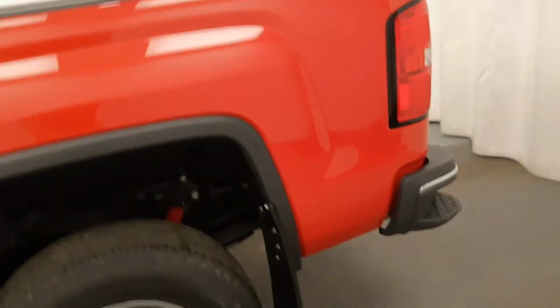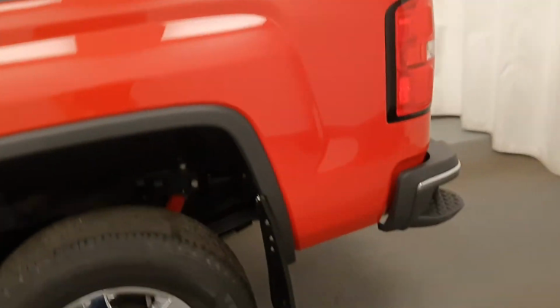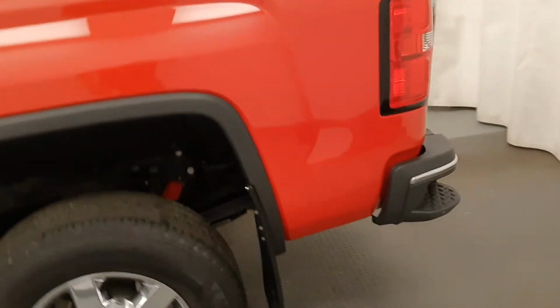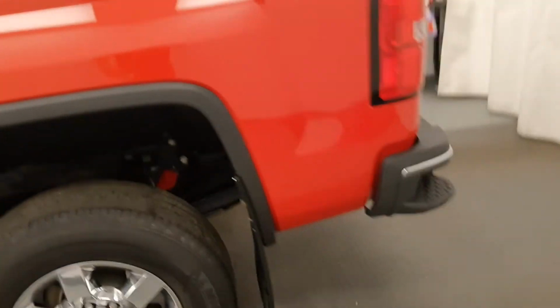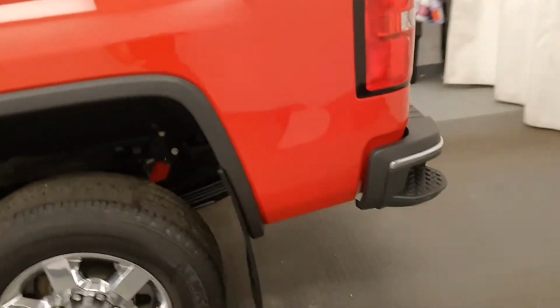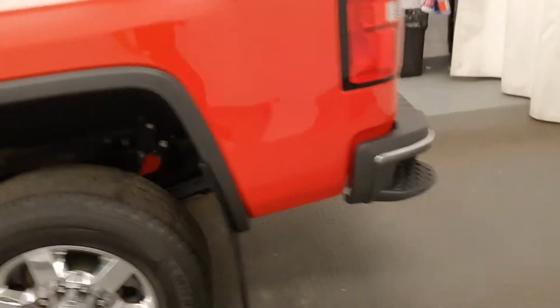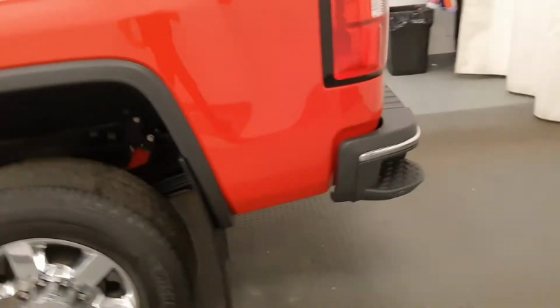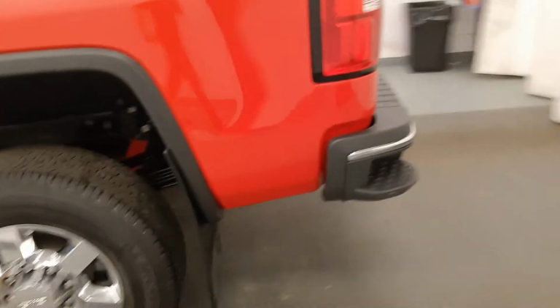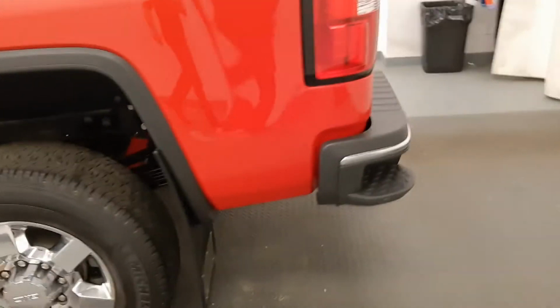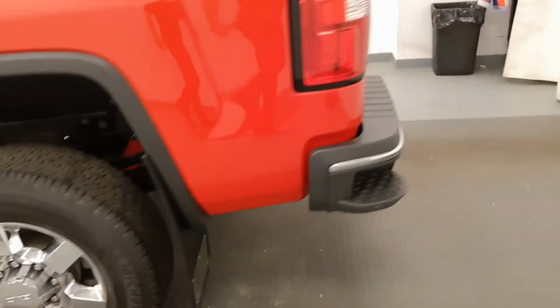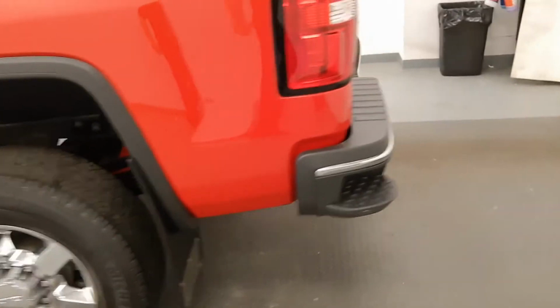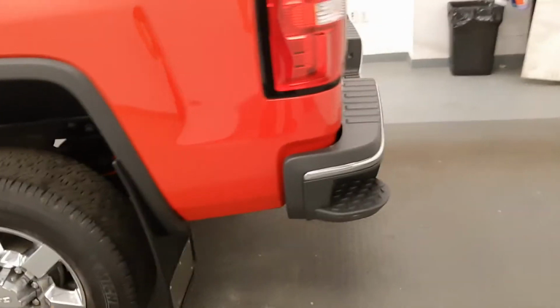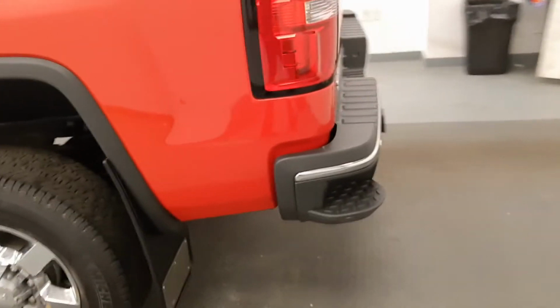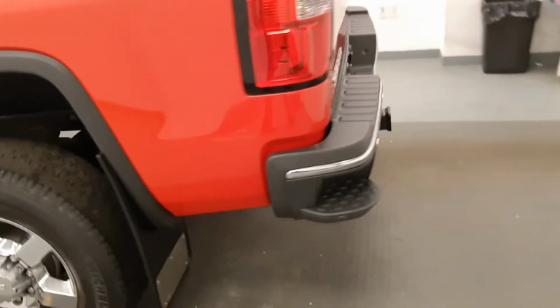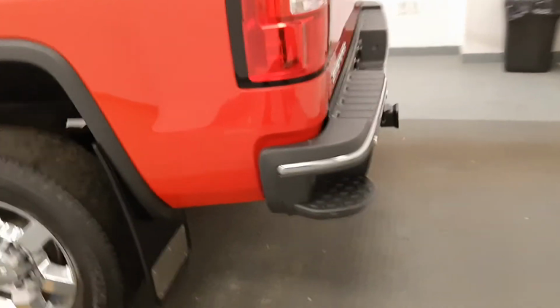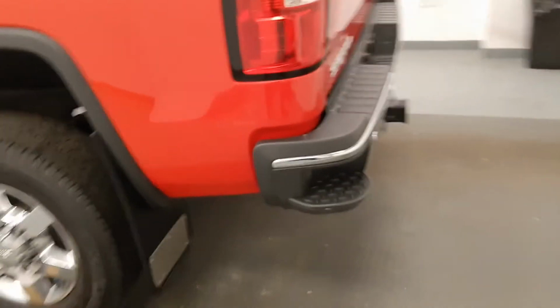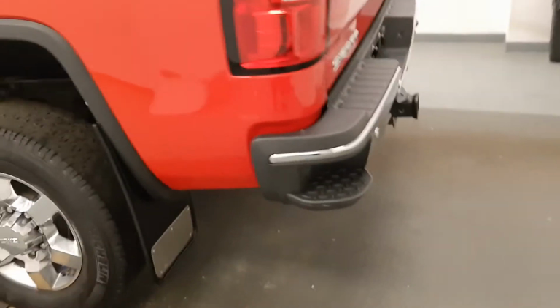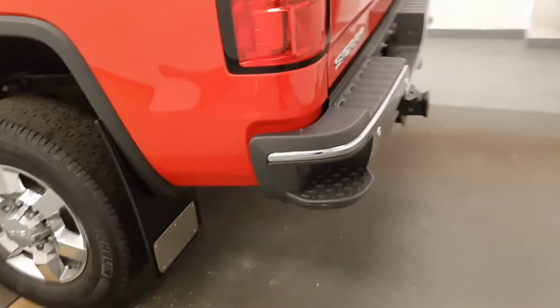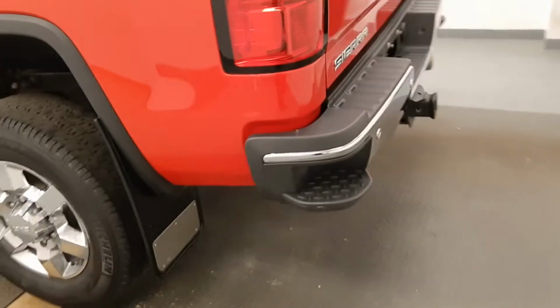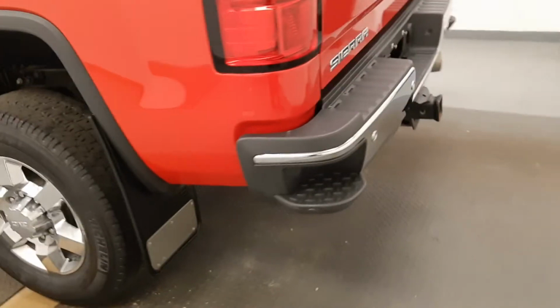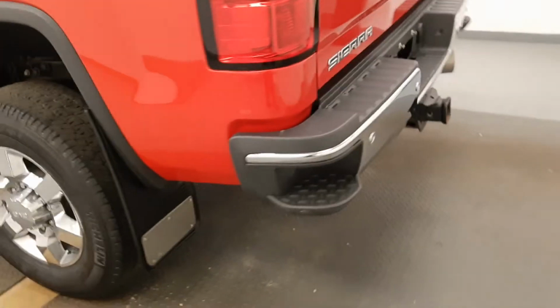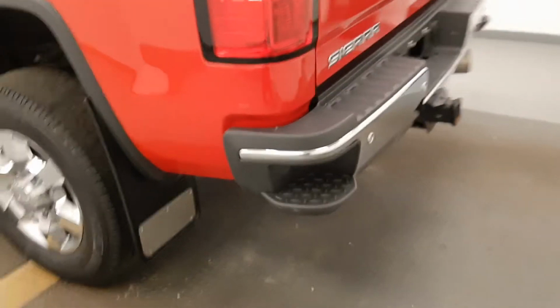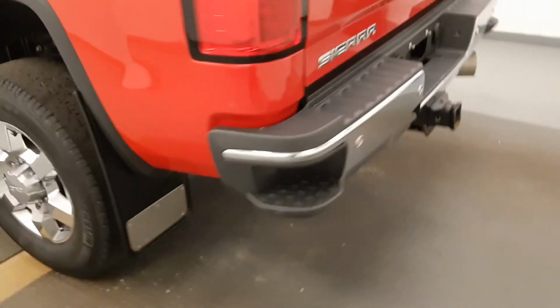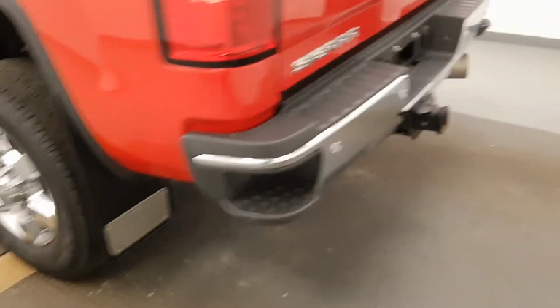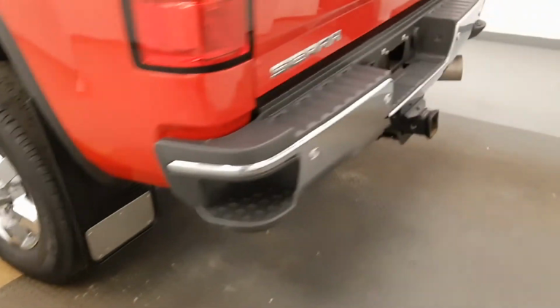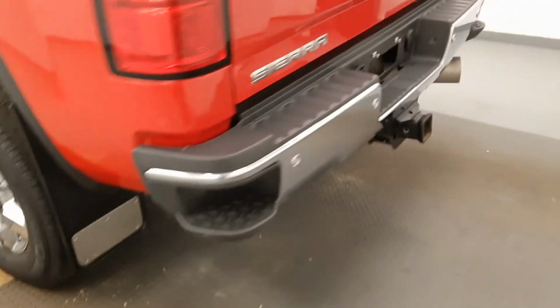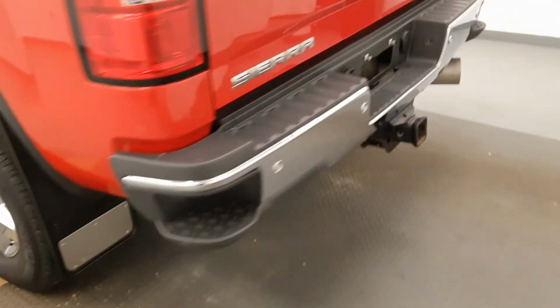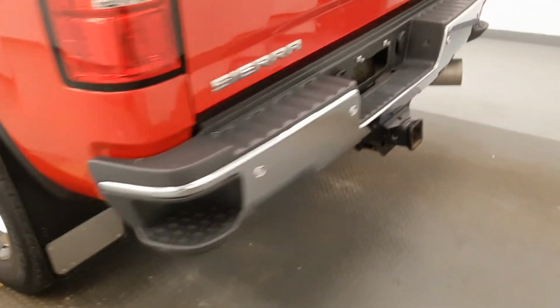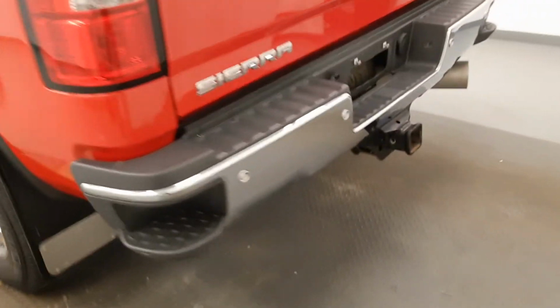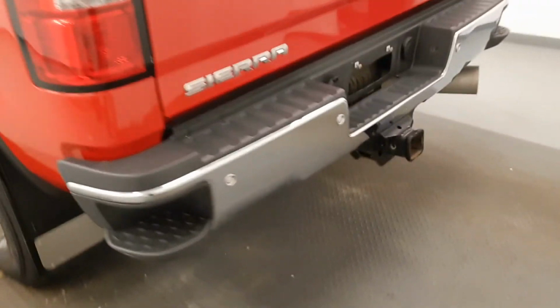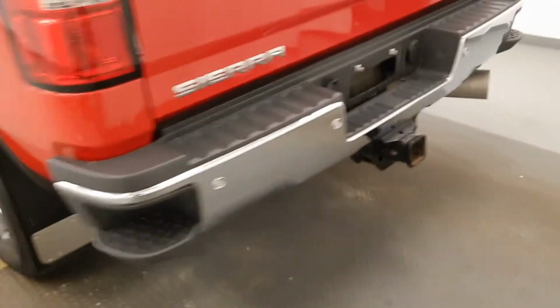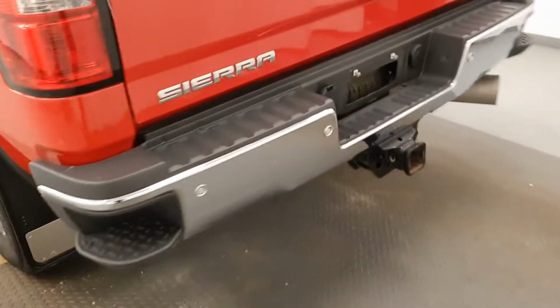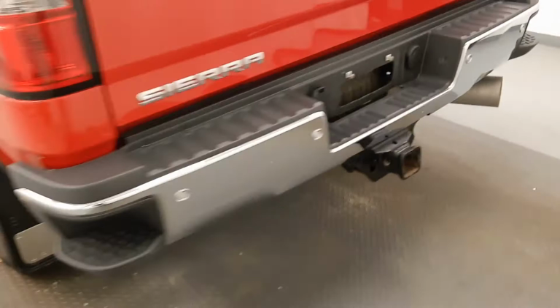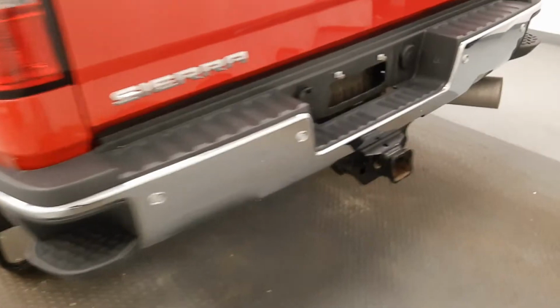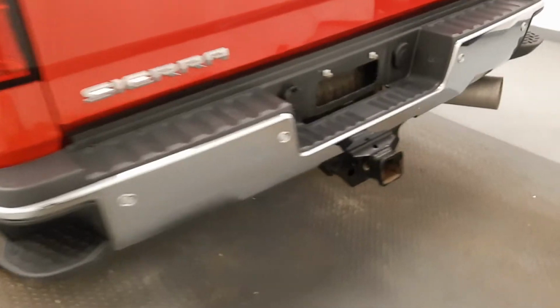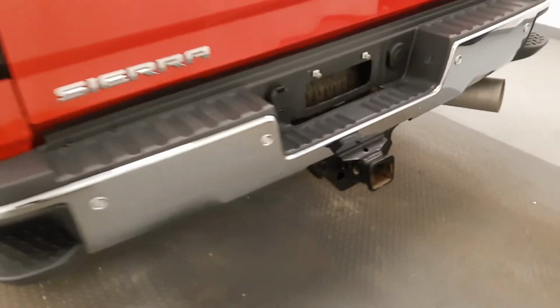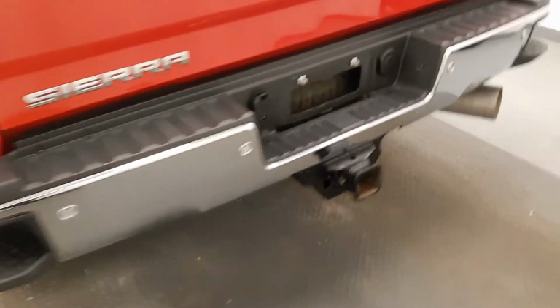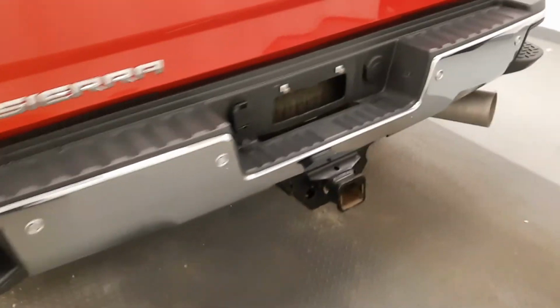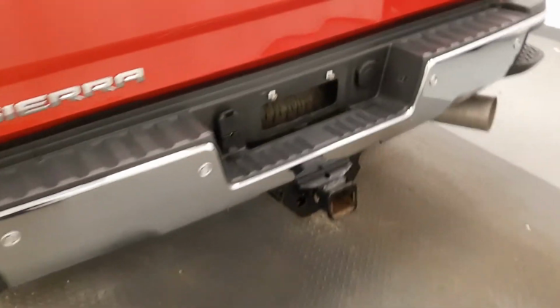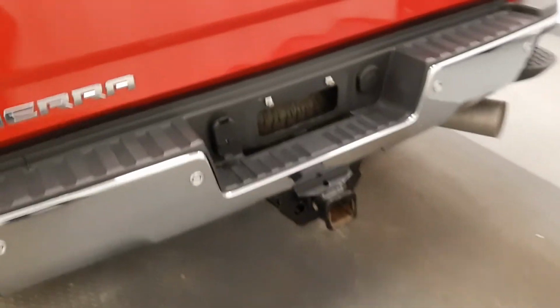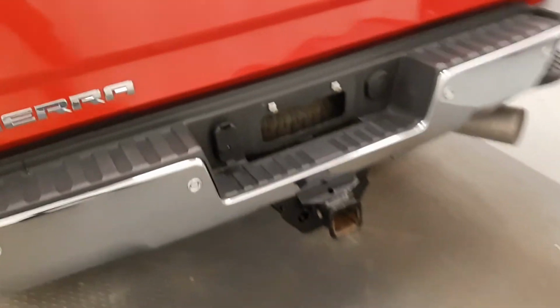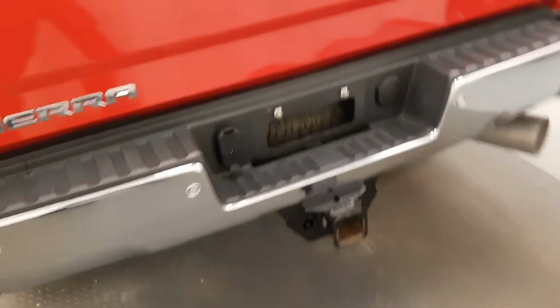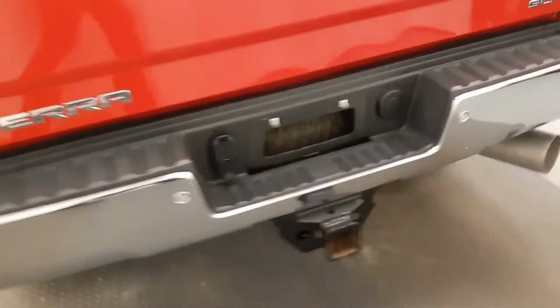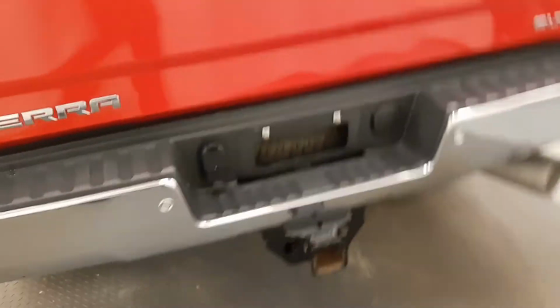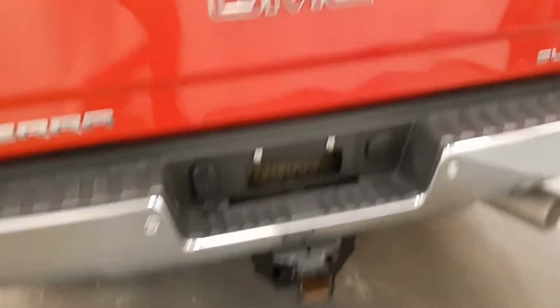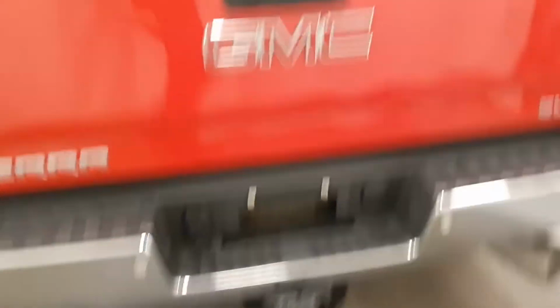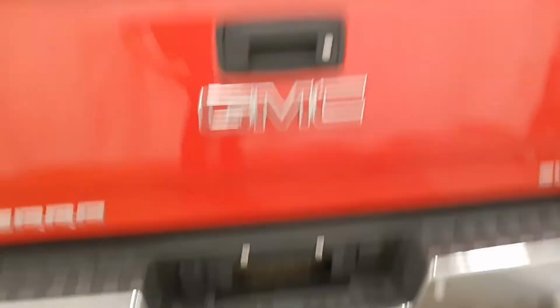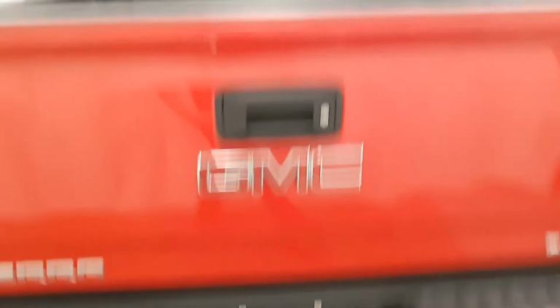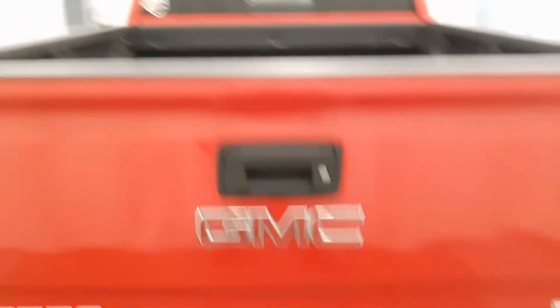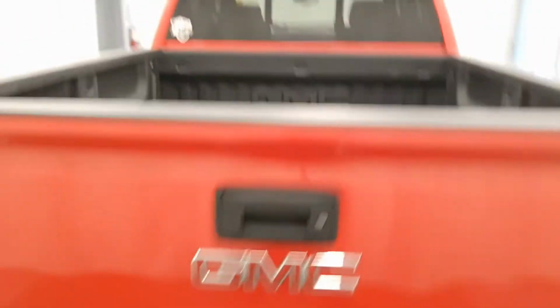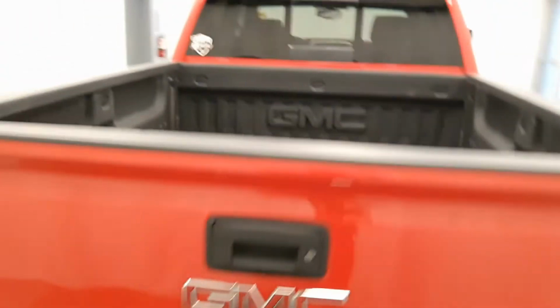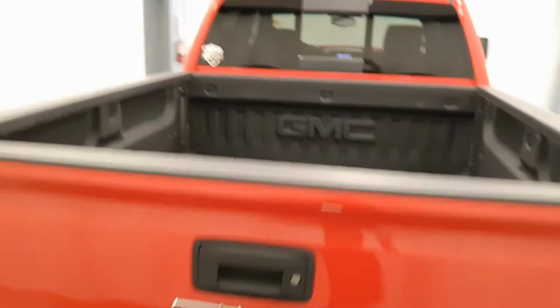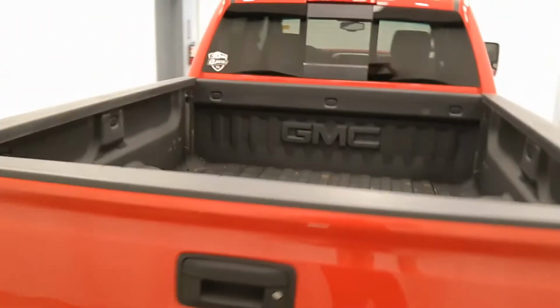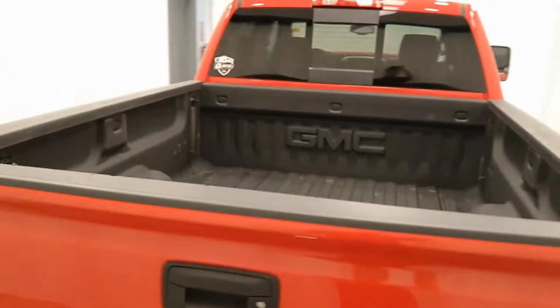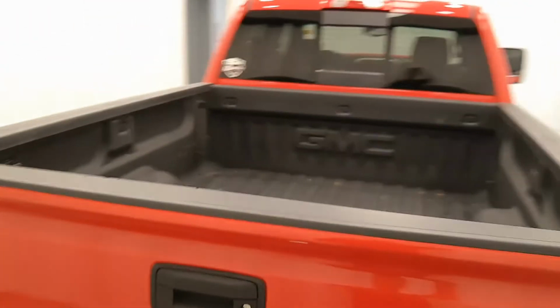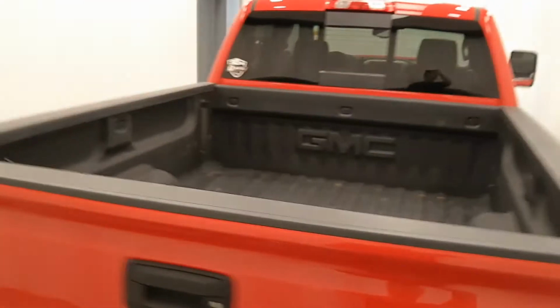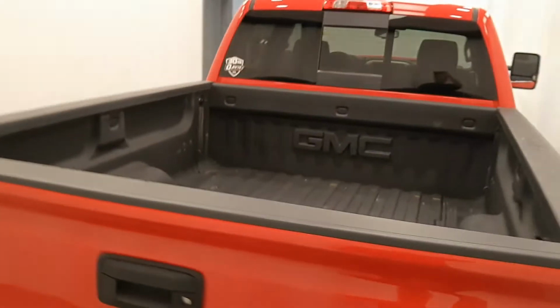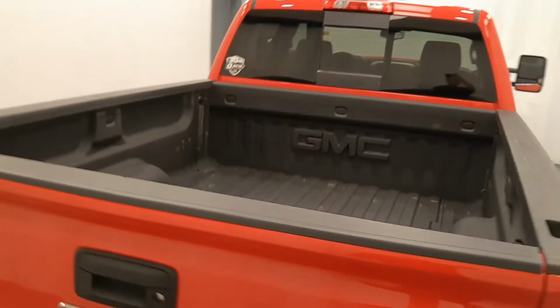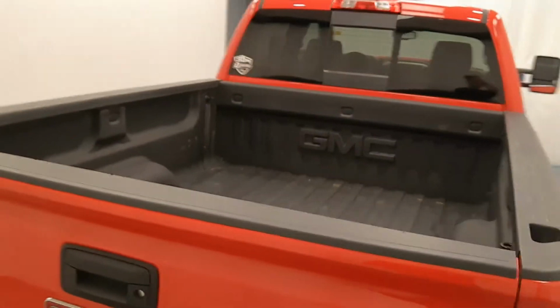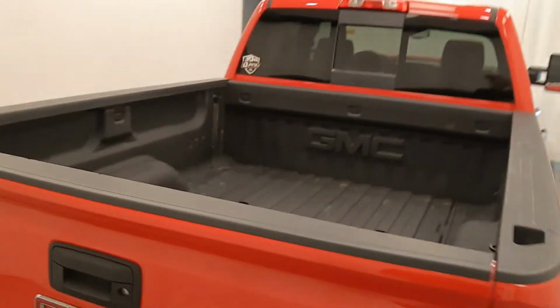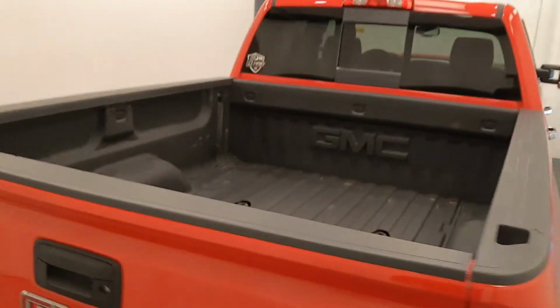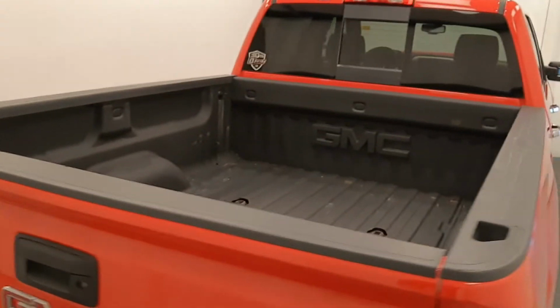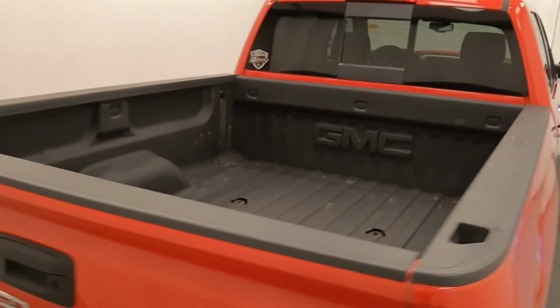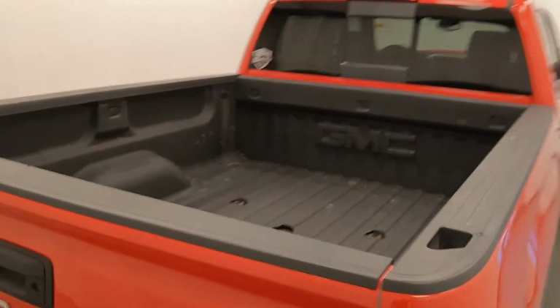We've got the signature GMC step bumper, full trailering pack, and a factory box liner.